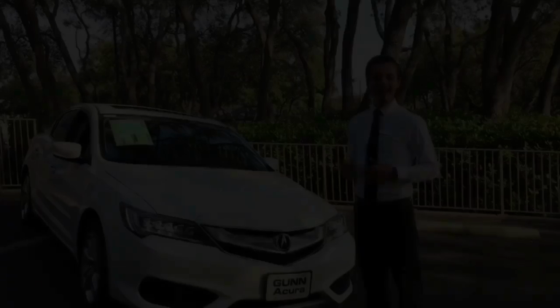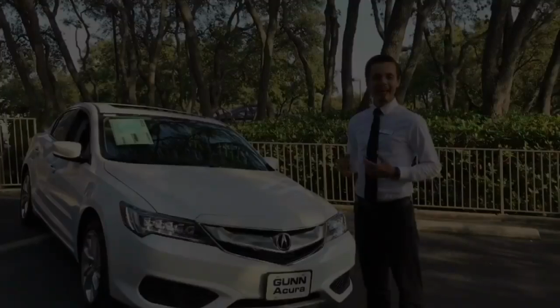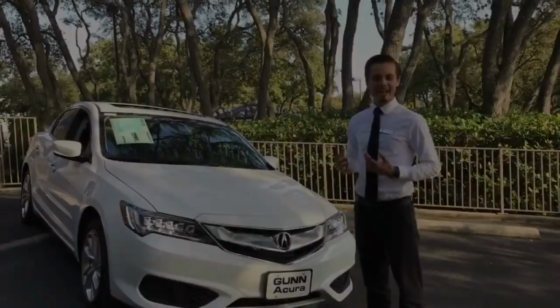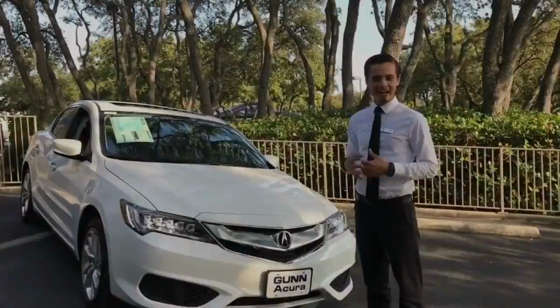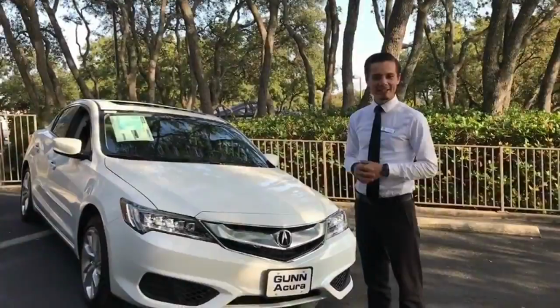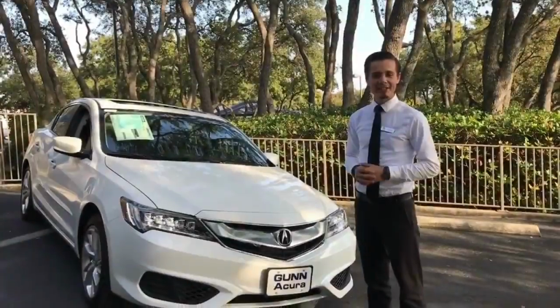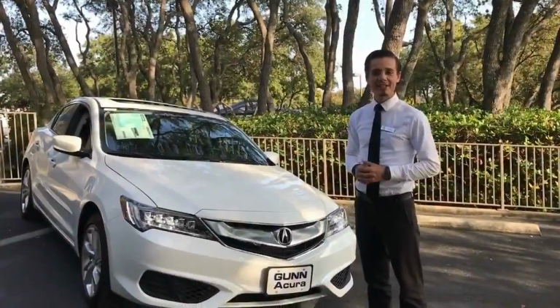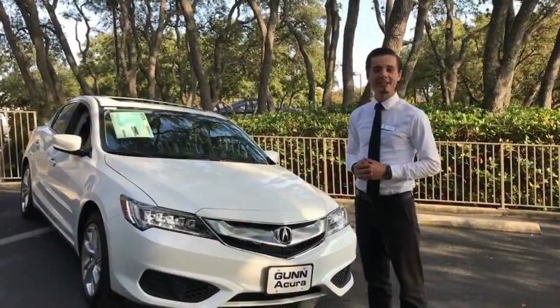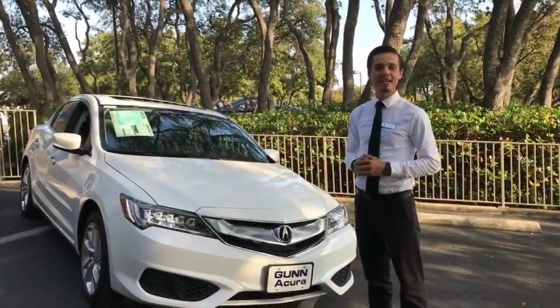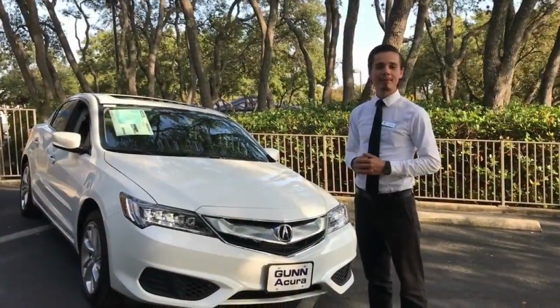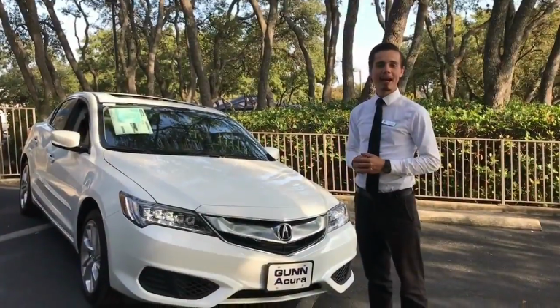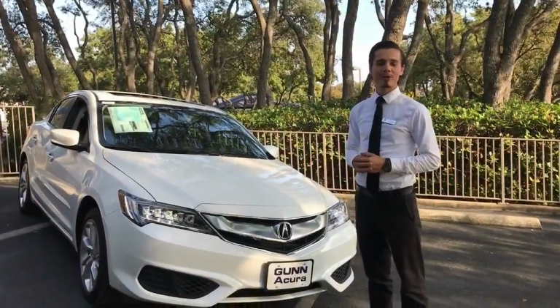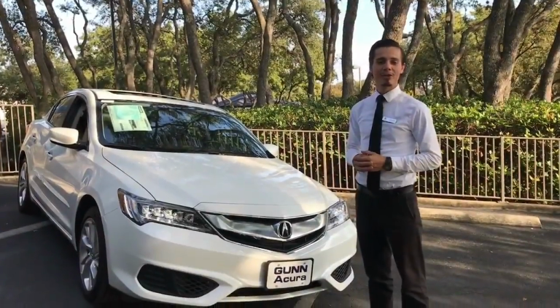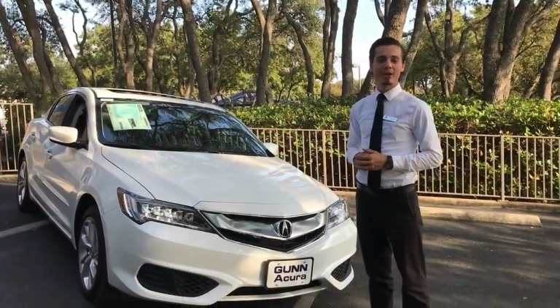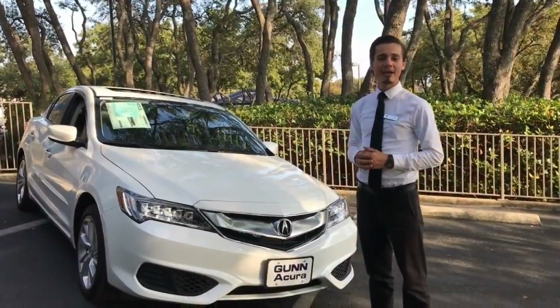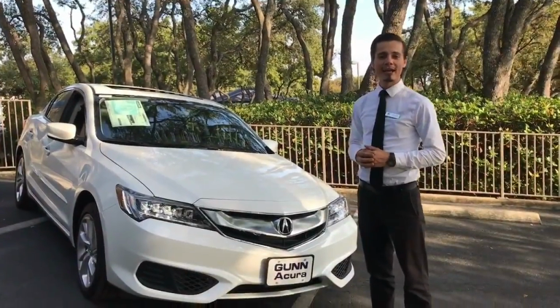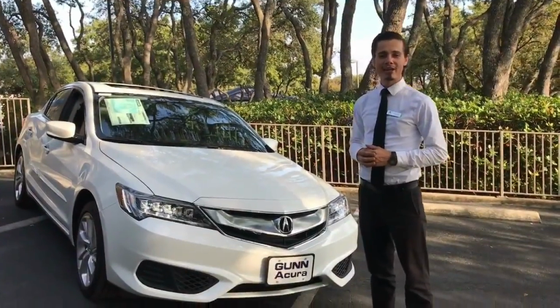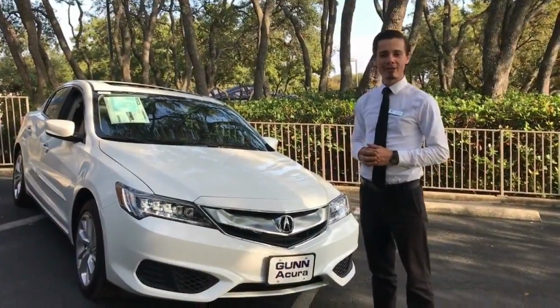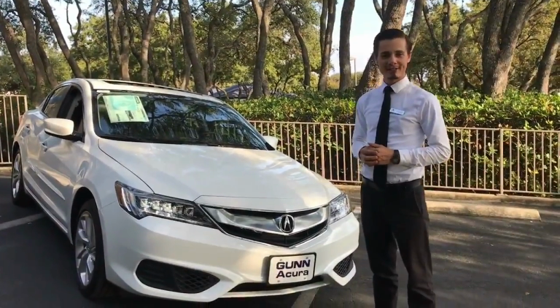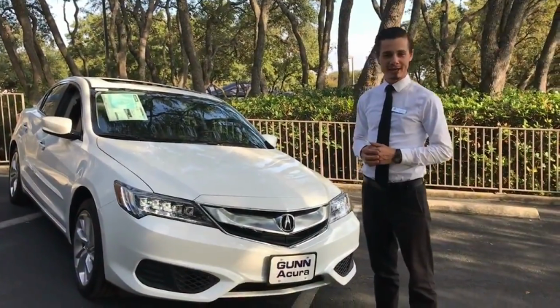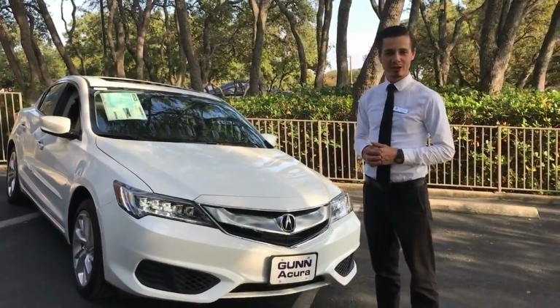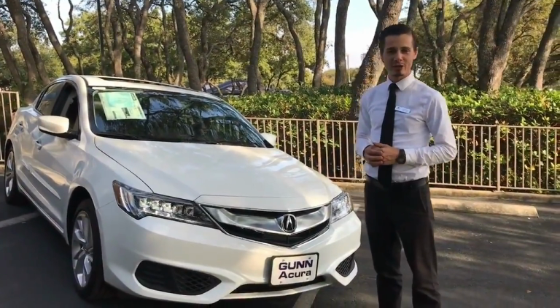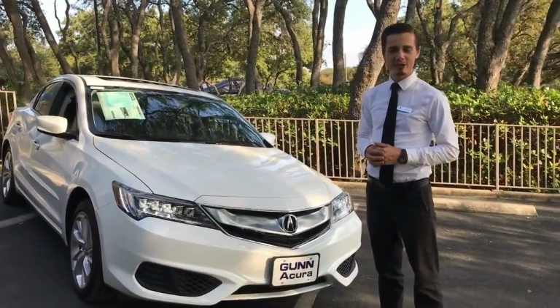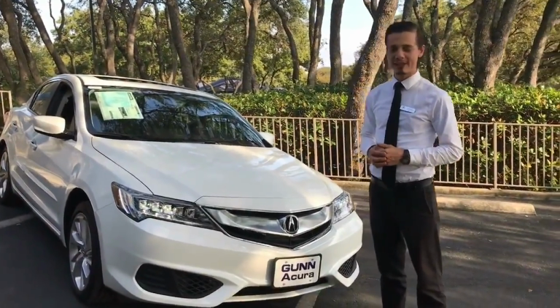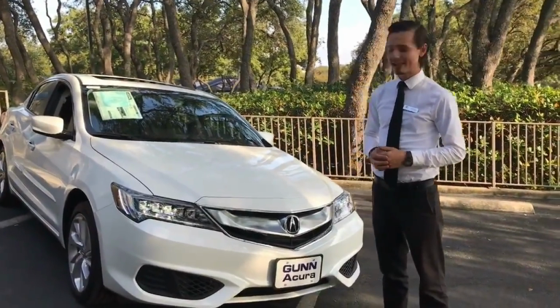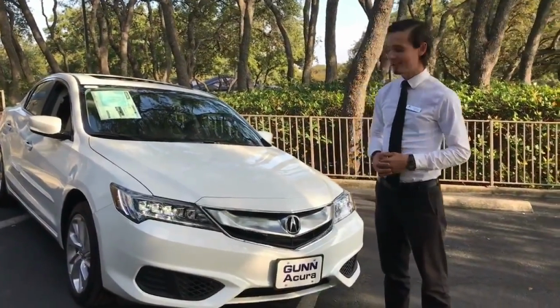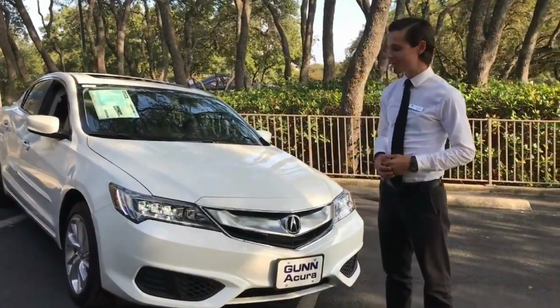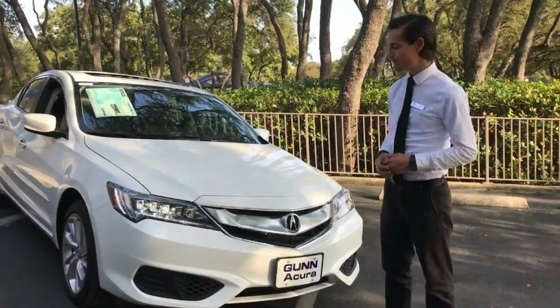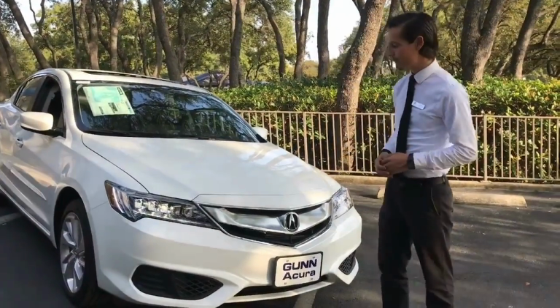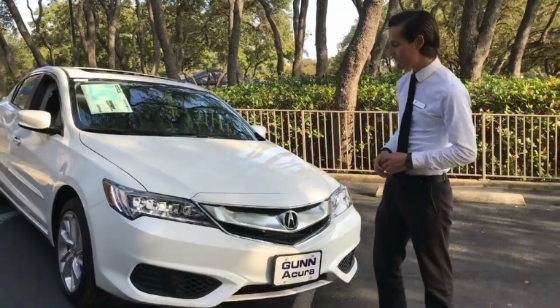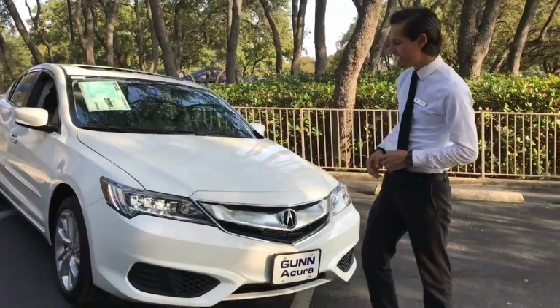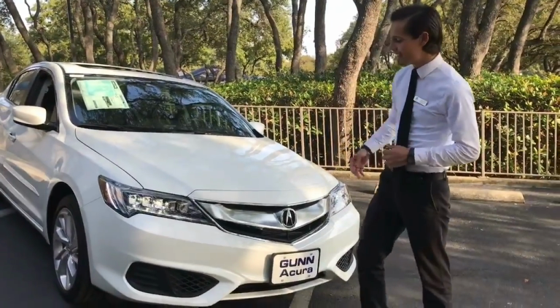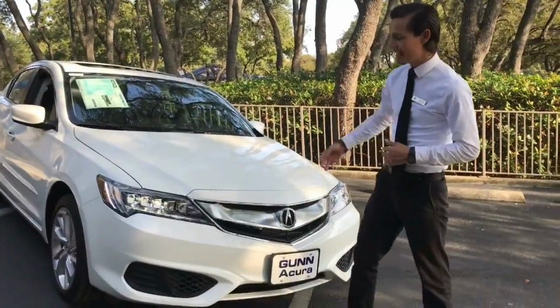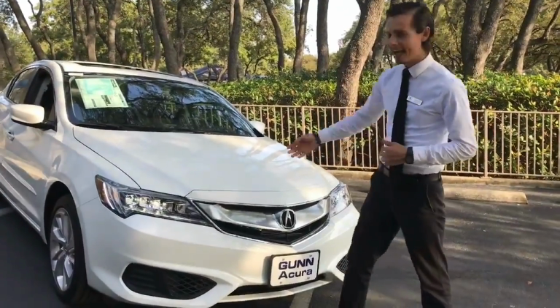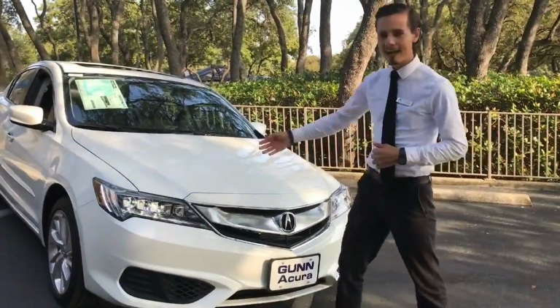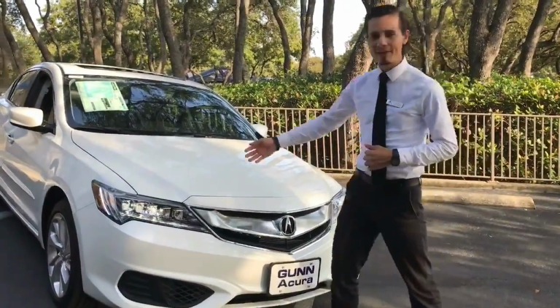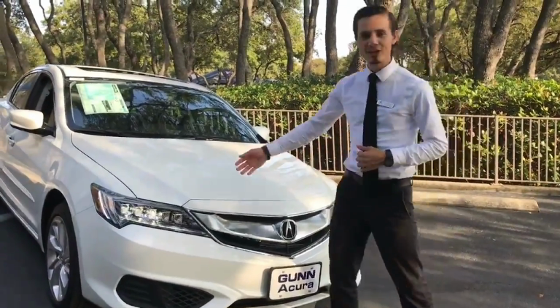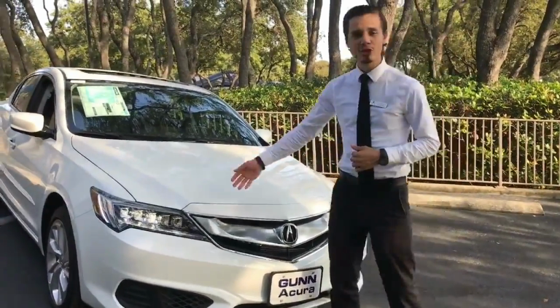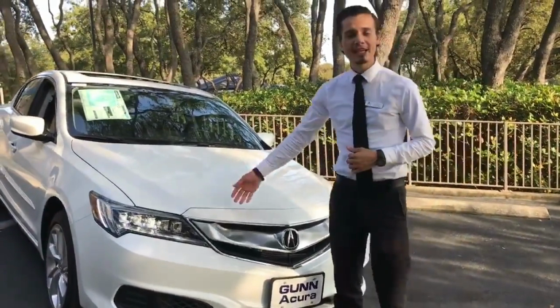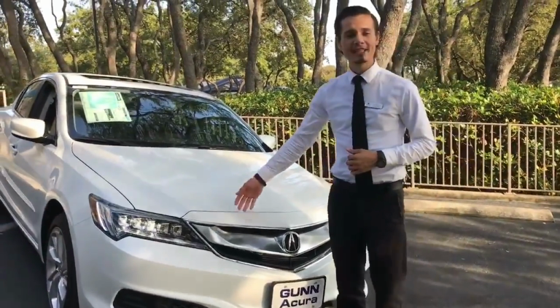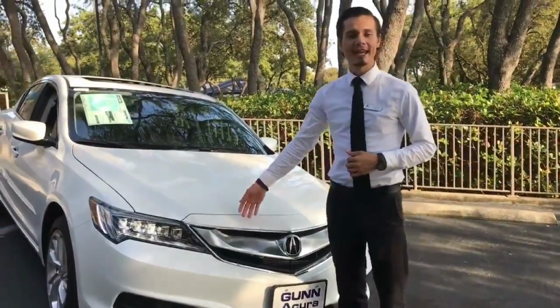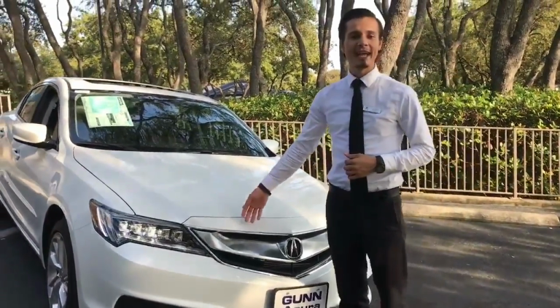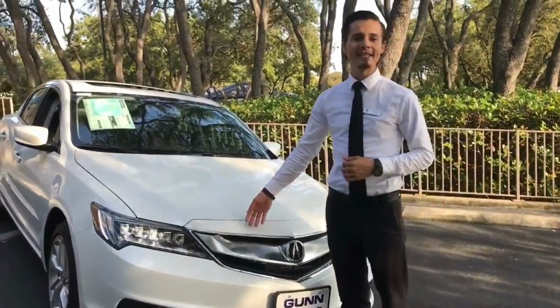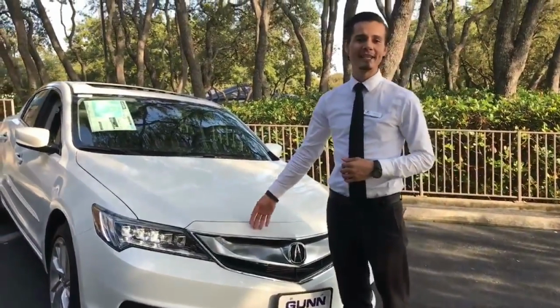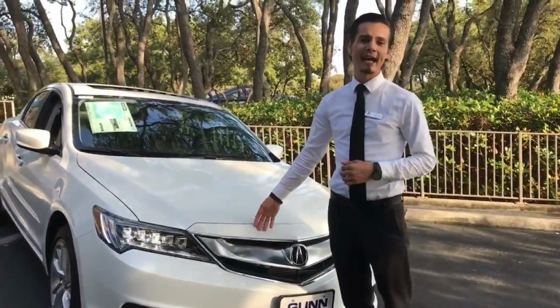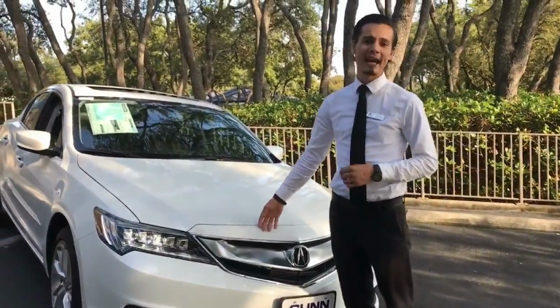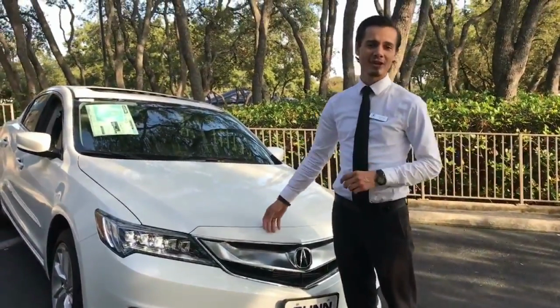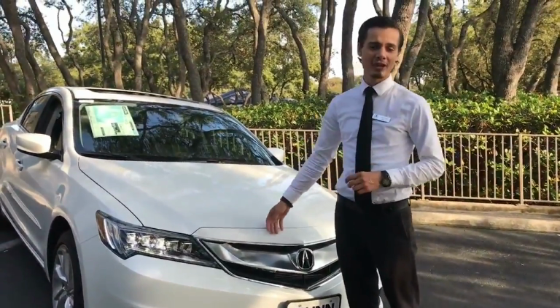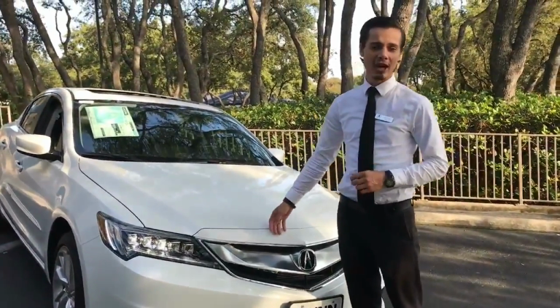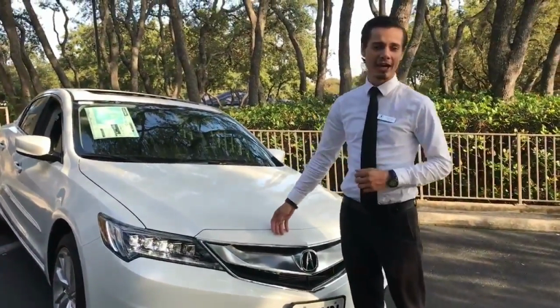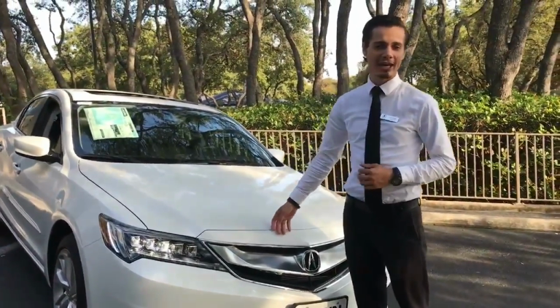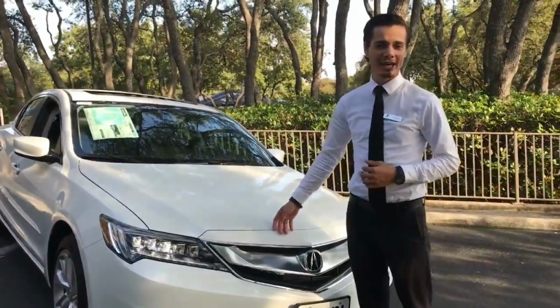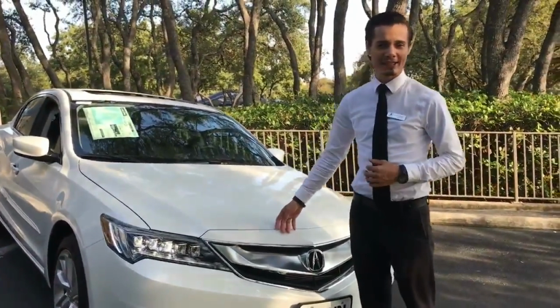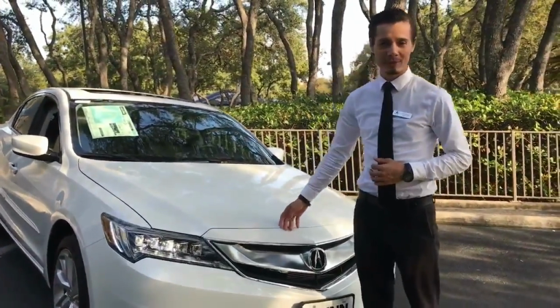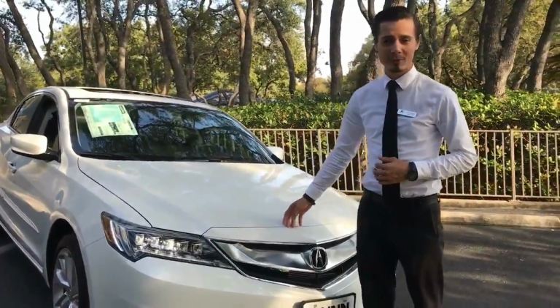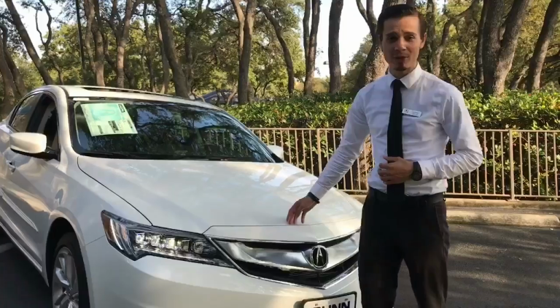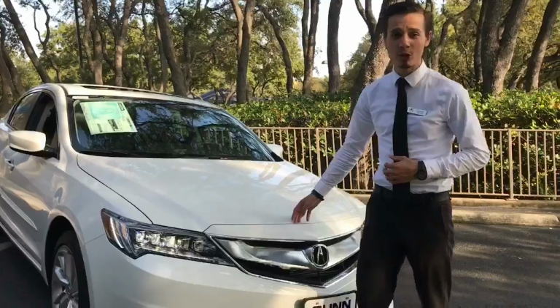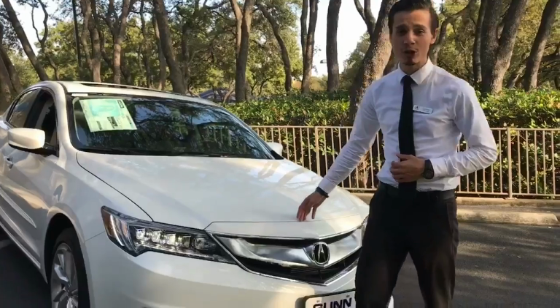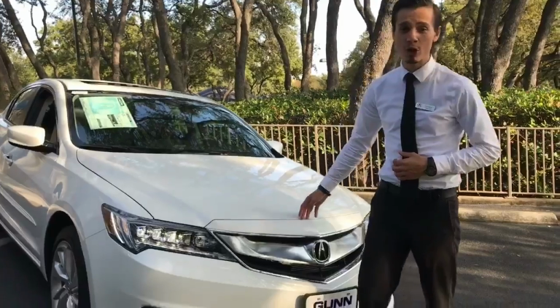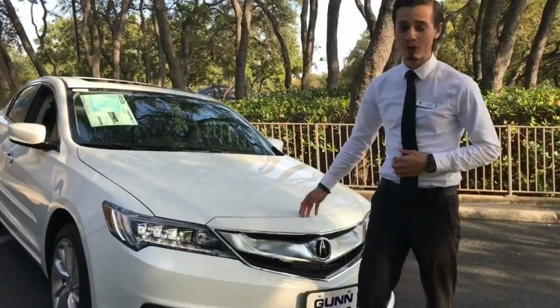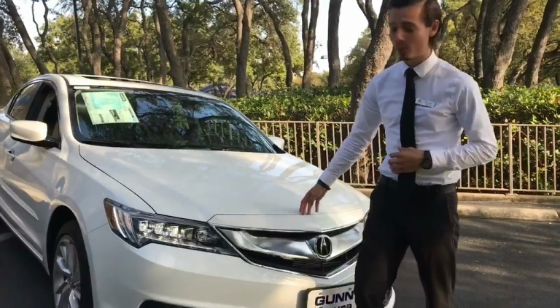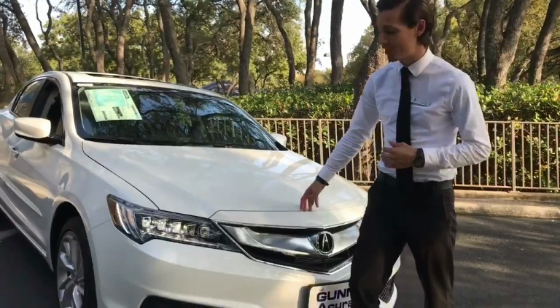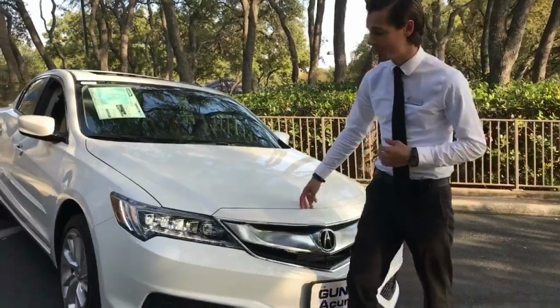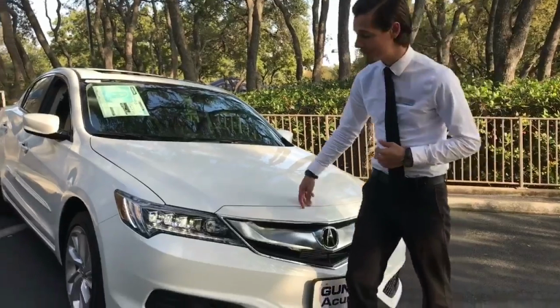Hey guys, this is Nick Black with Gun Acura in San Antonio, Texas. Today I have a 2018 Acura ILX I'm going to be going over with you.